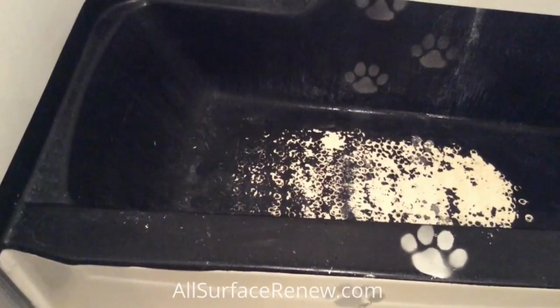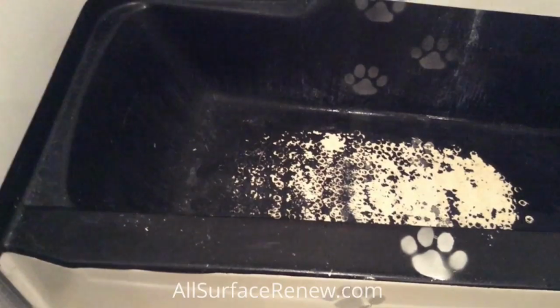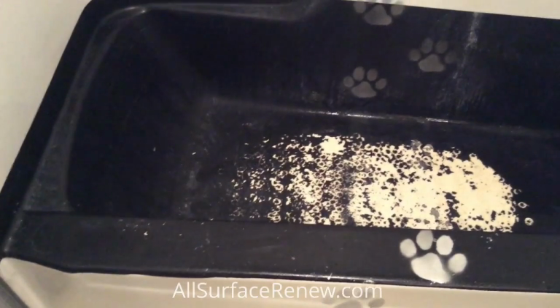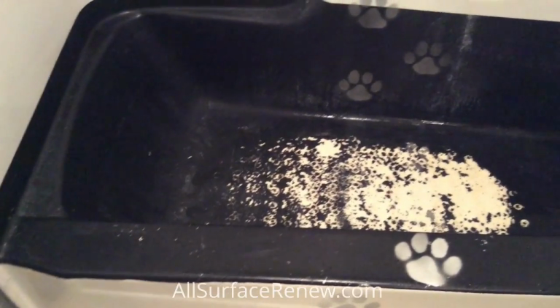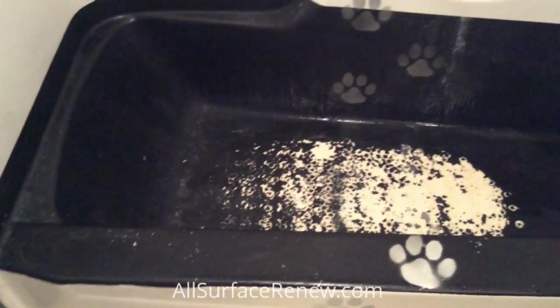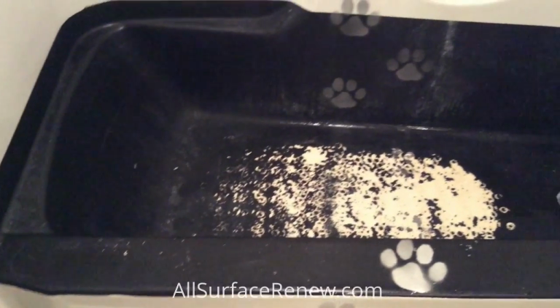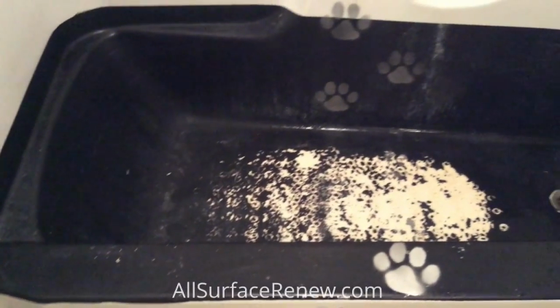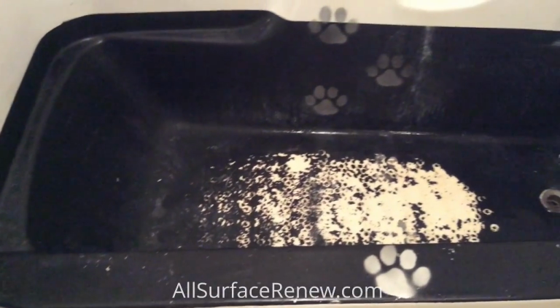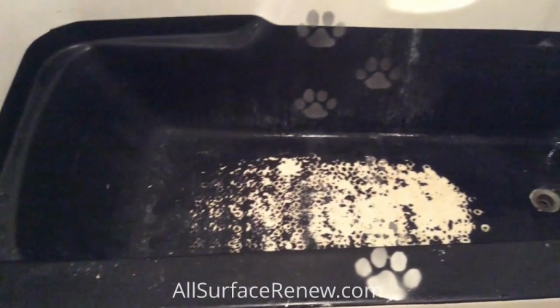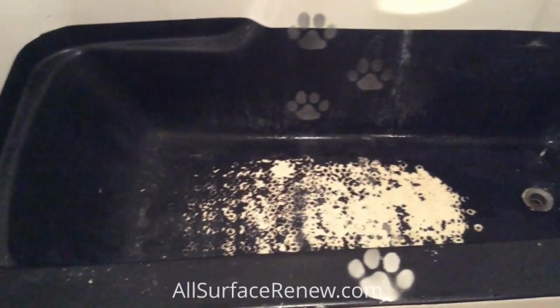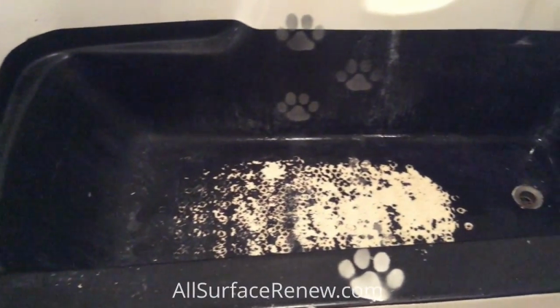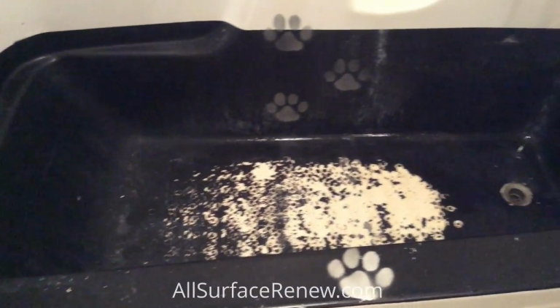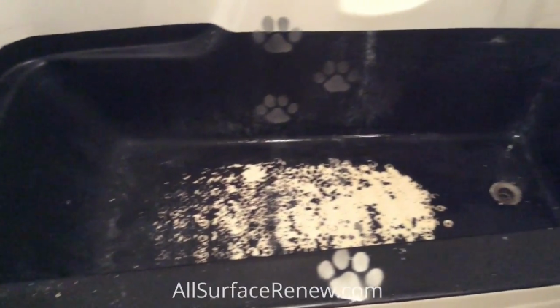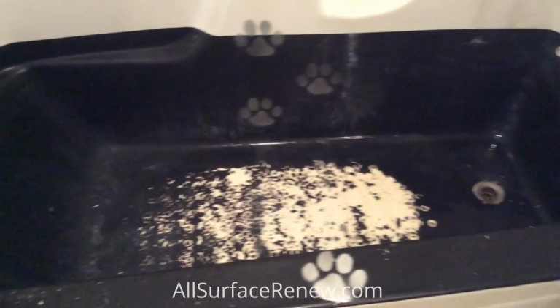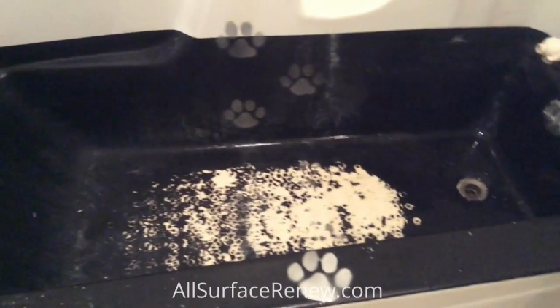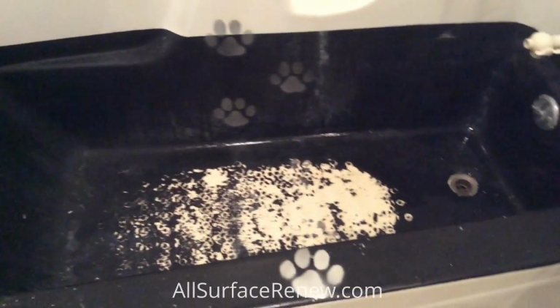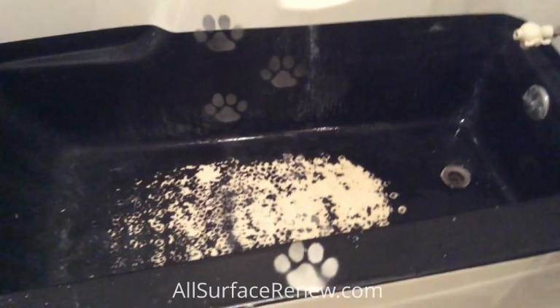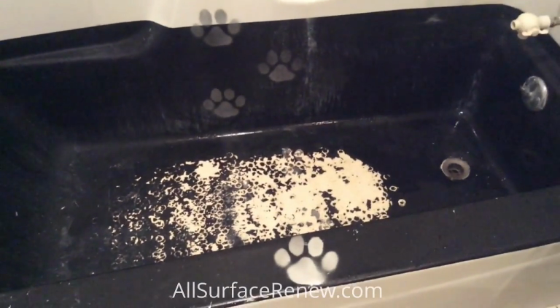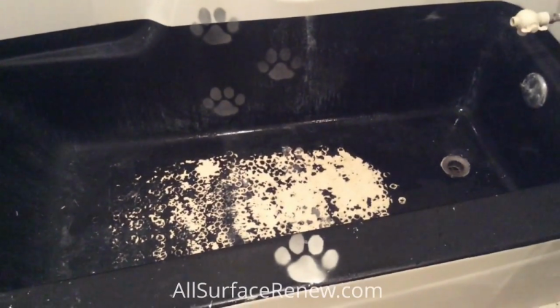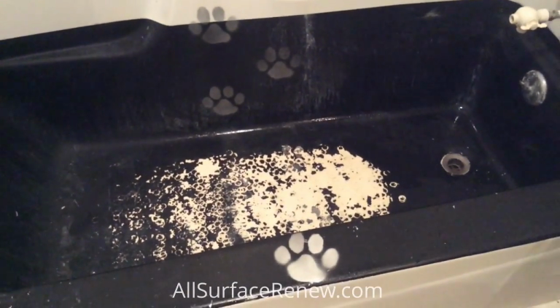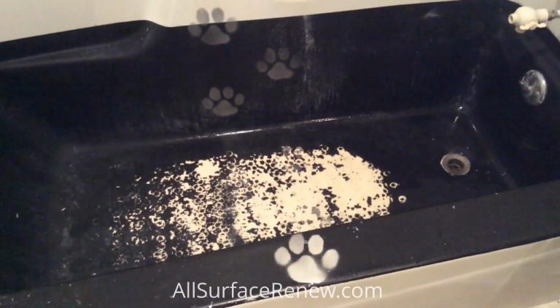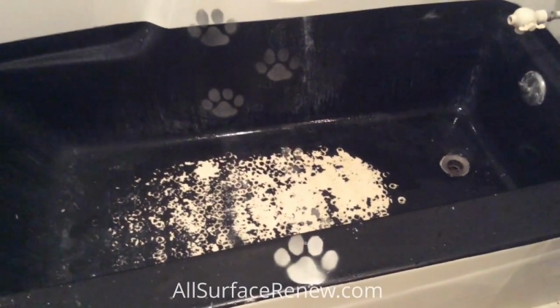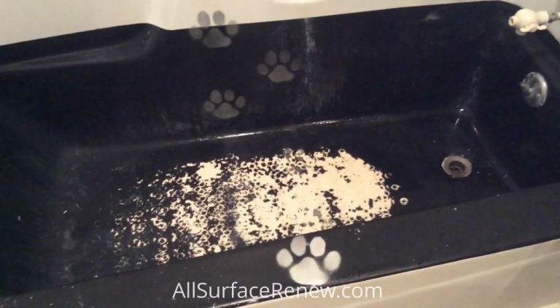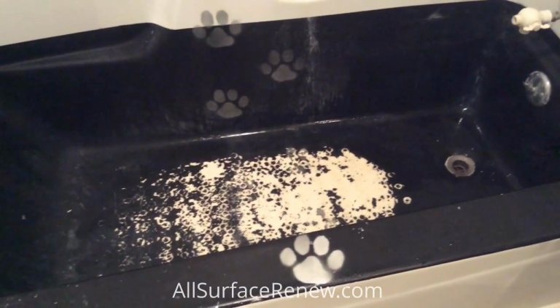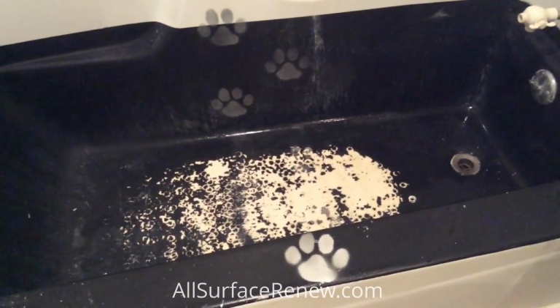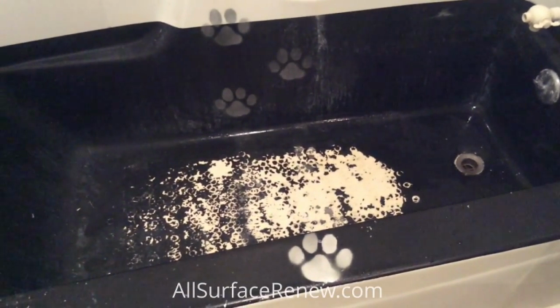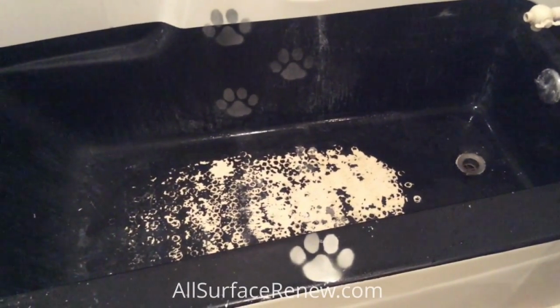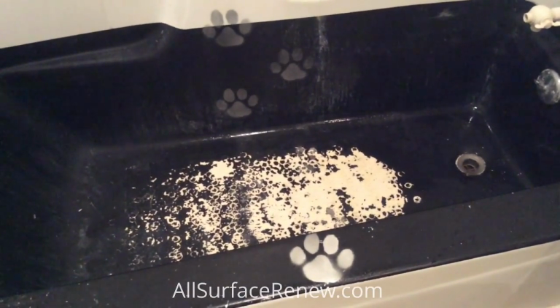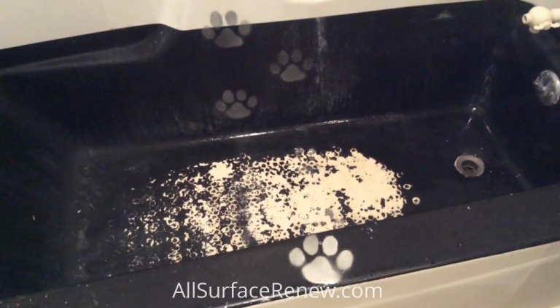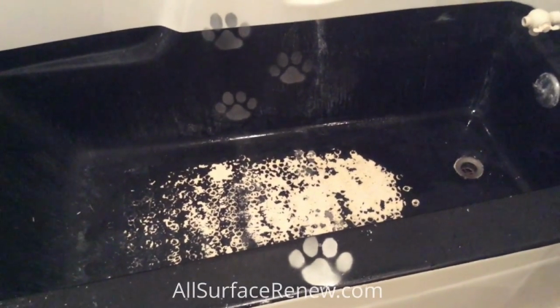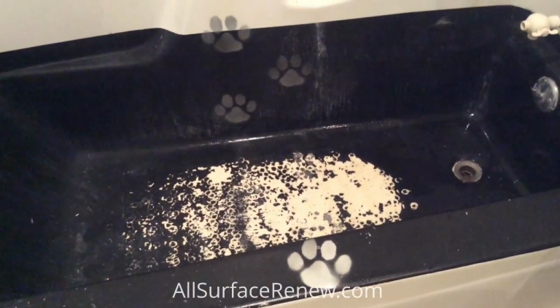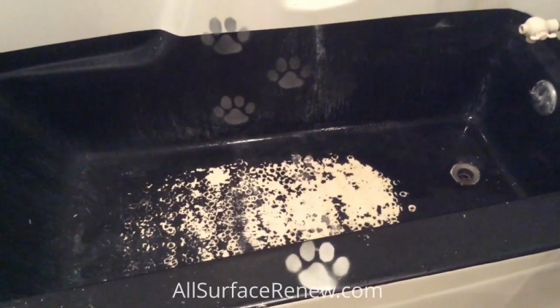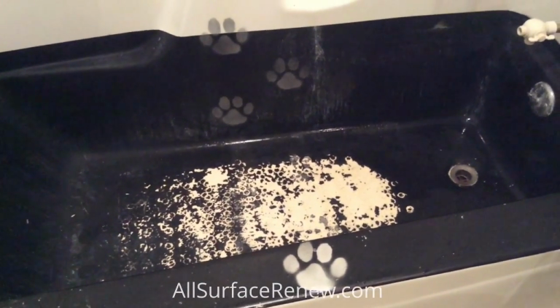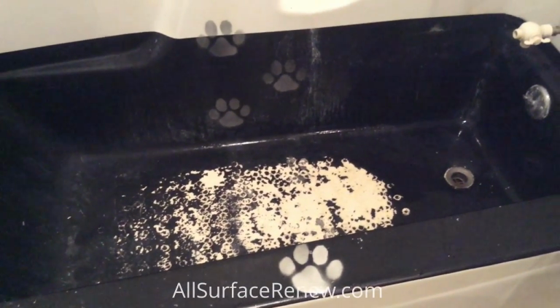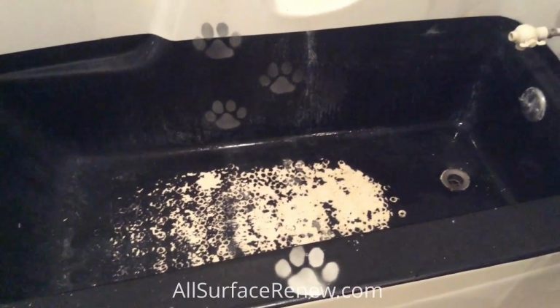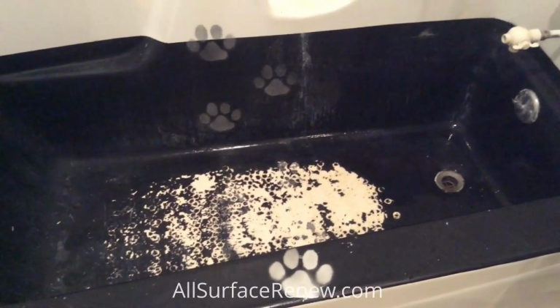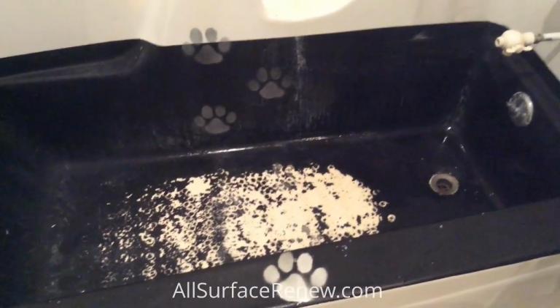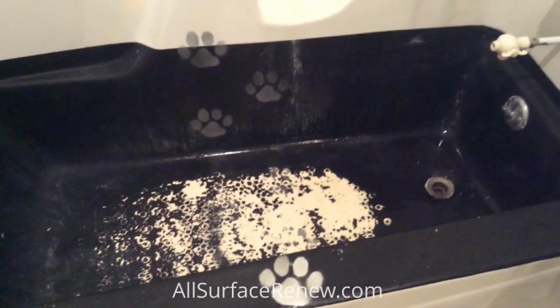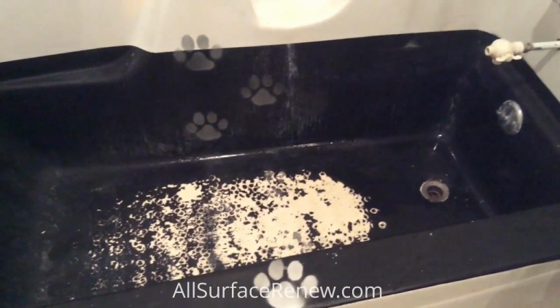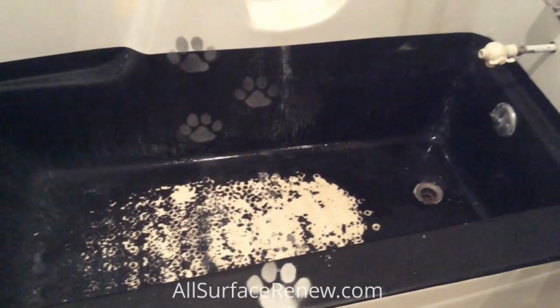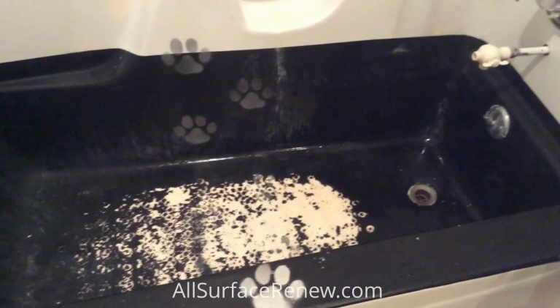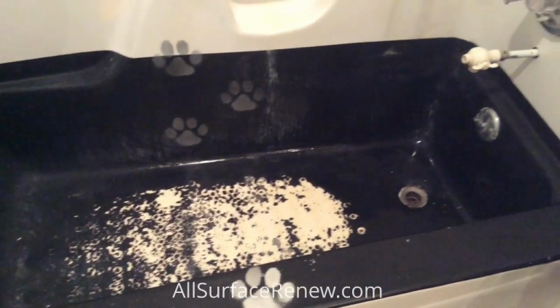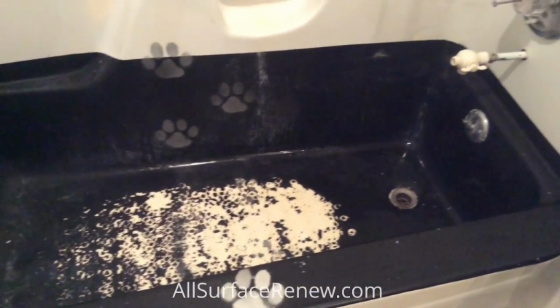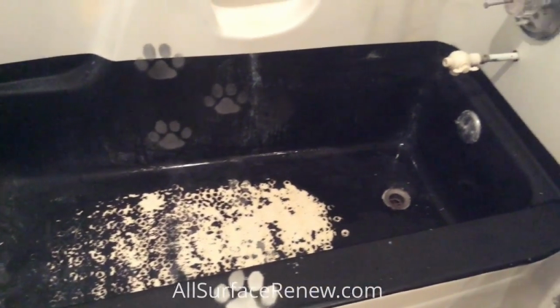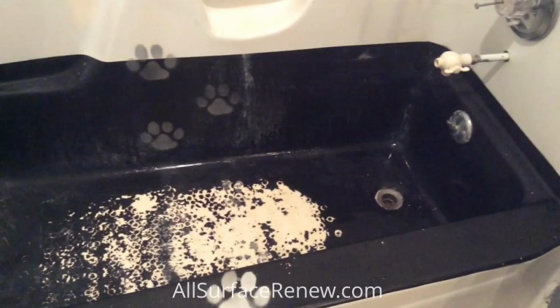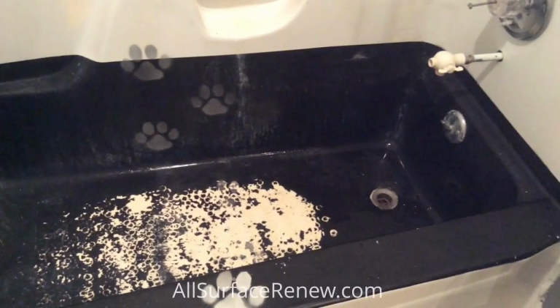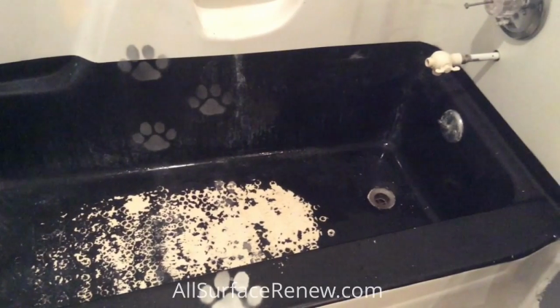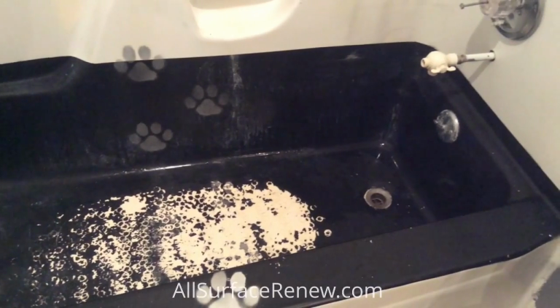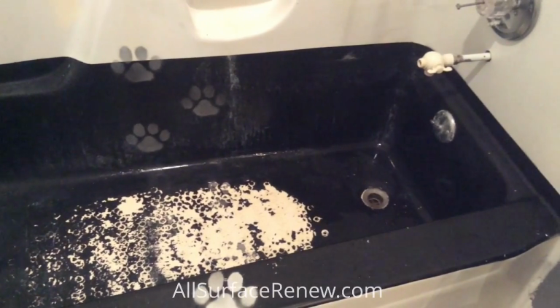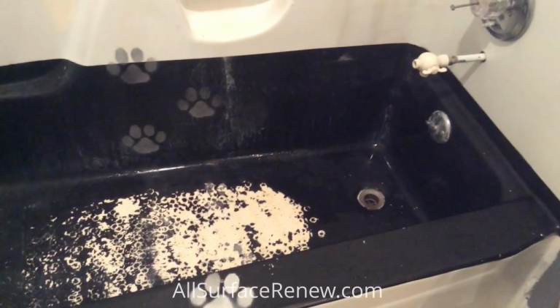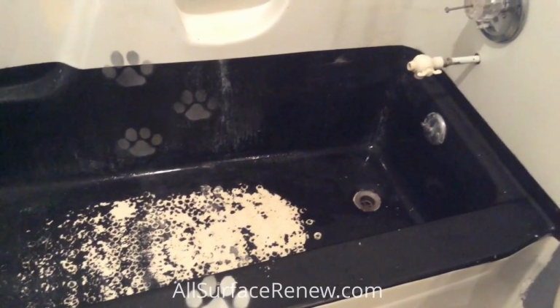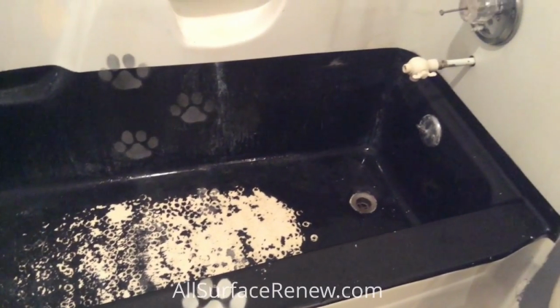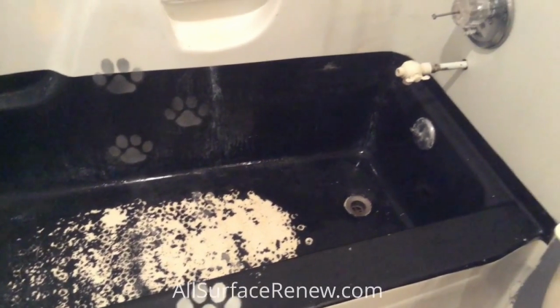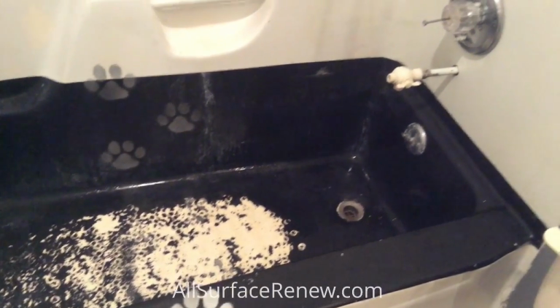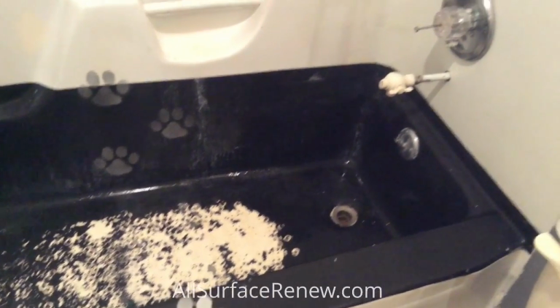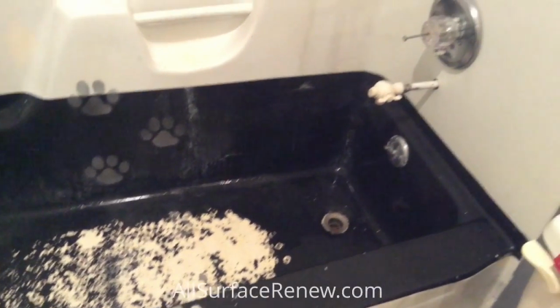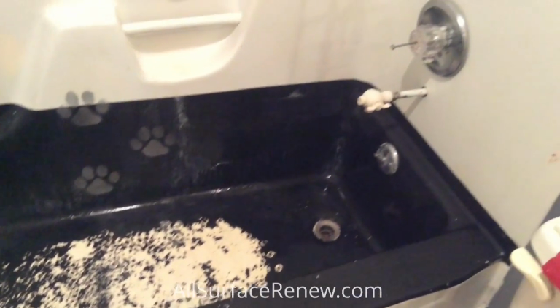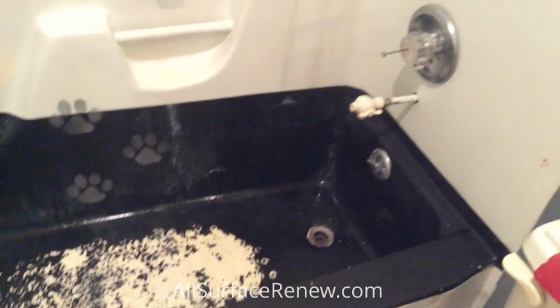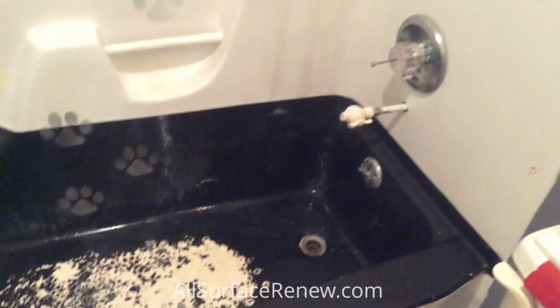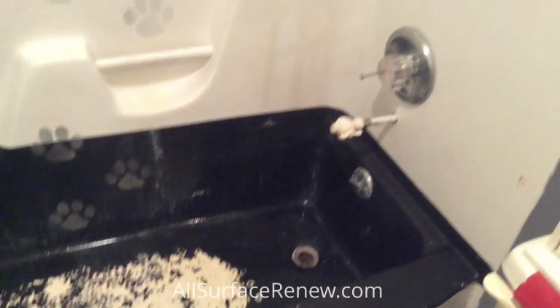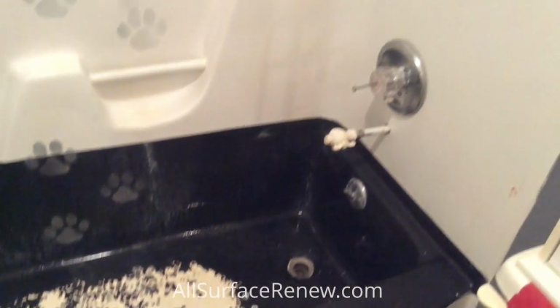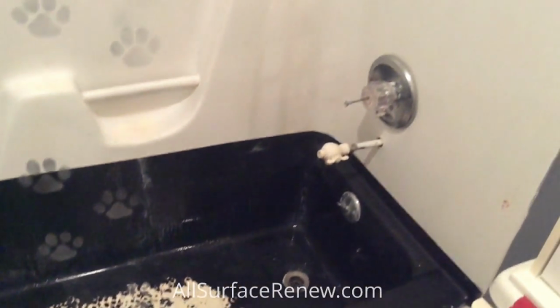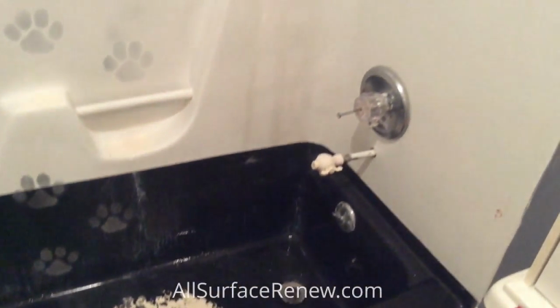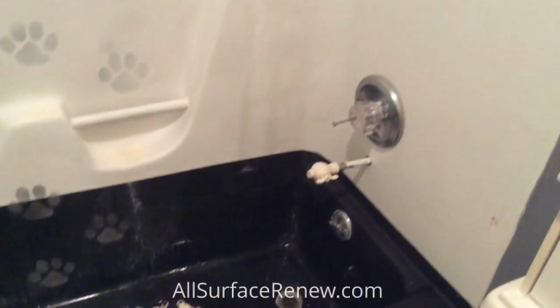Once we have it done, it's going to be white, and we'll show you the result. Thank you for watching.